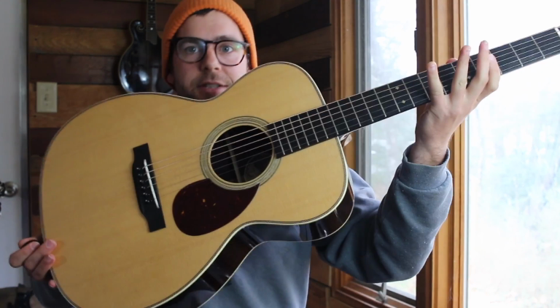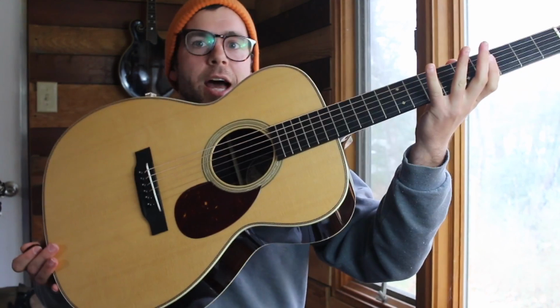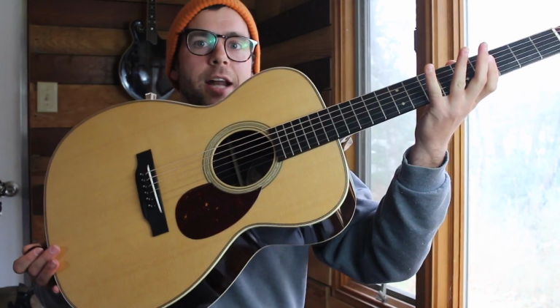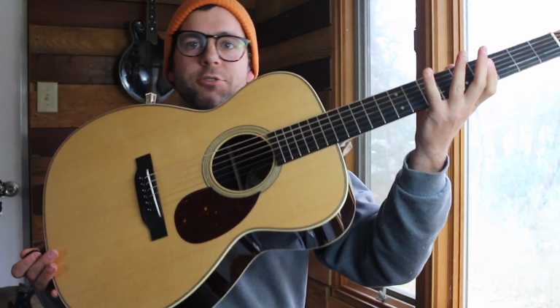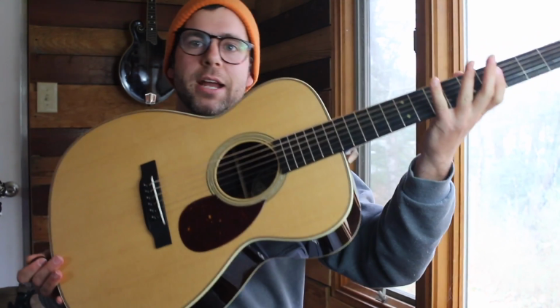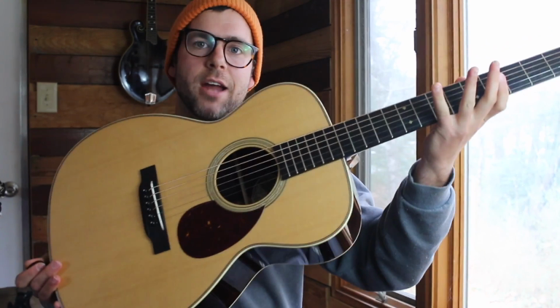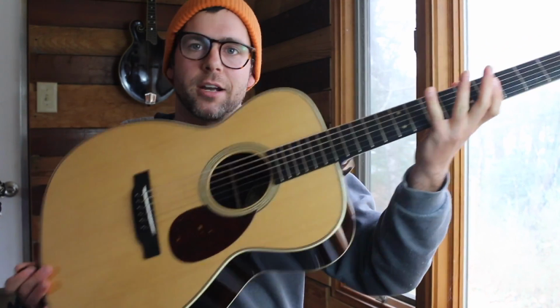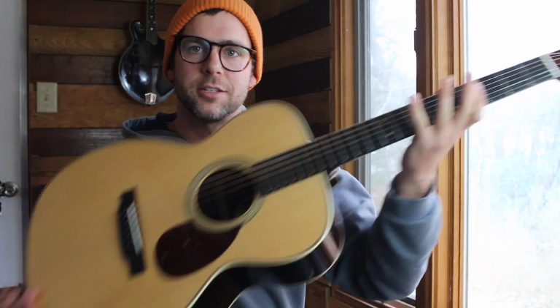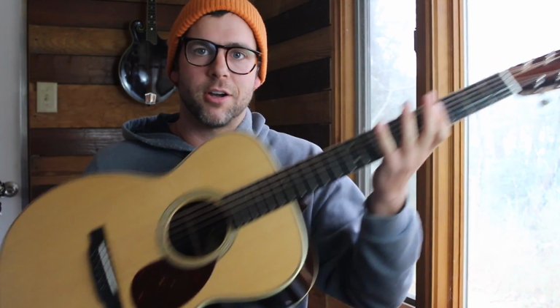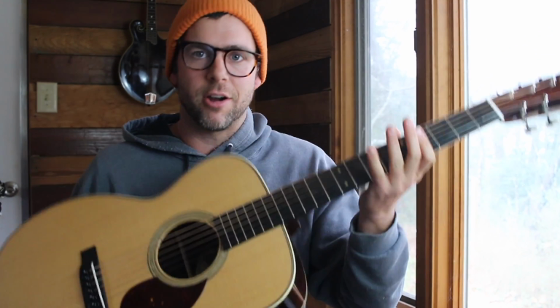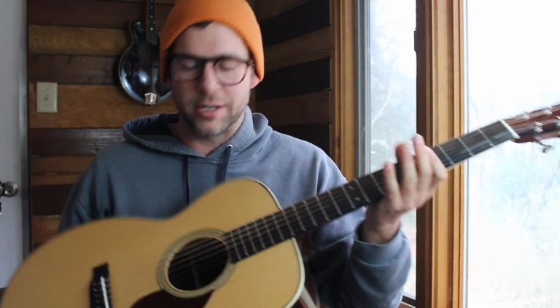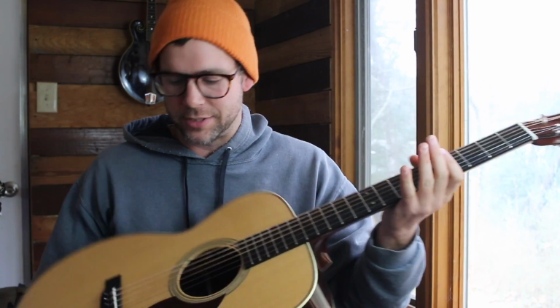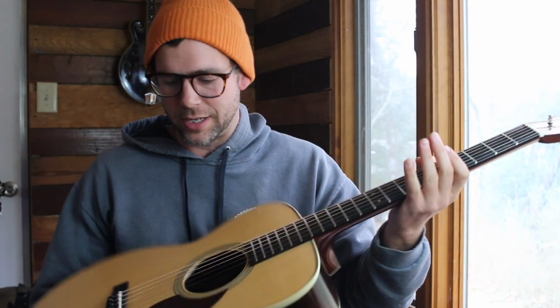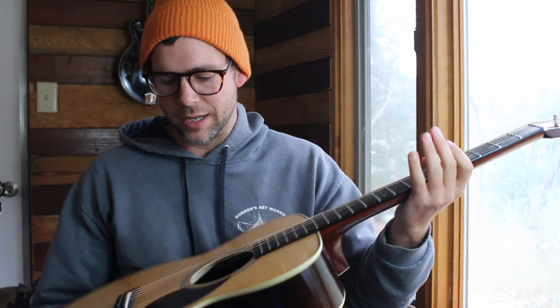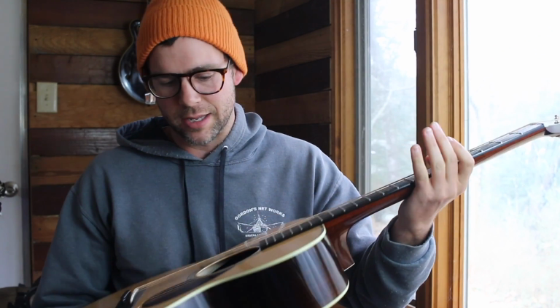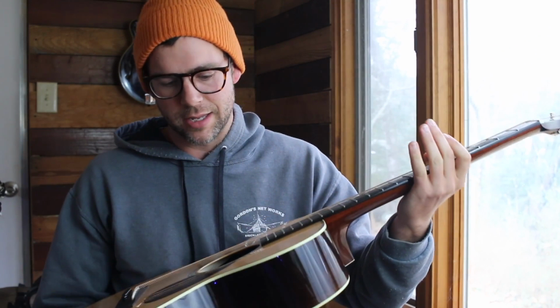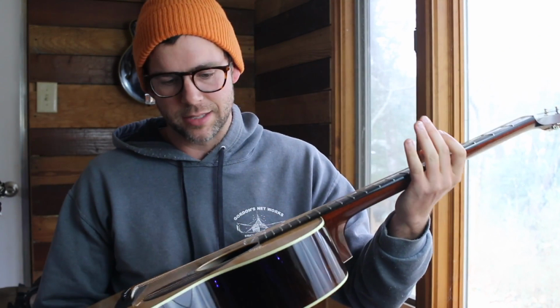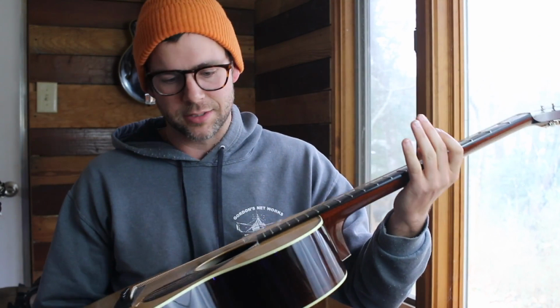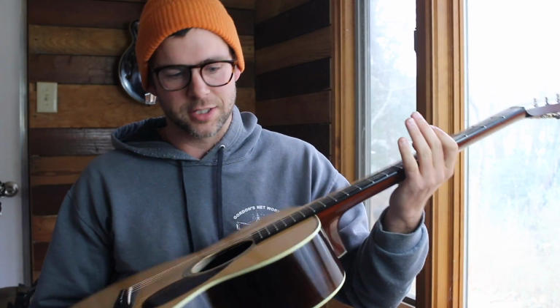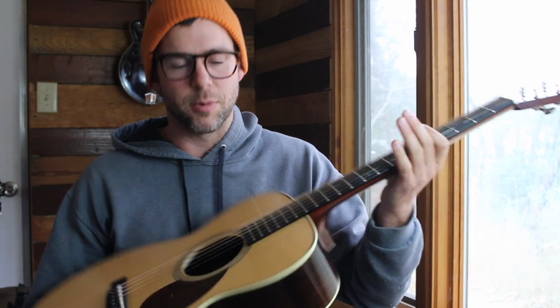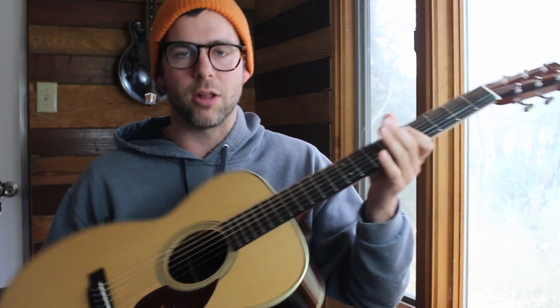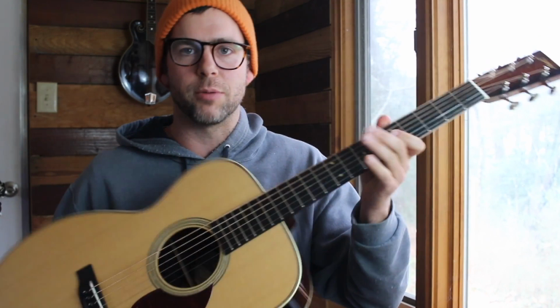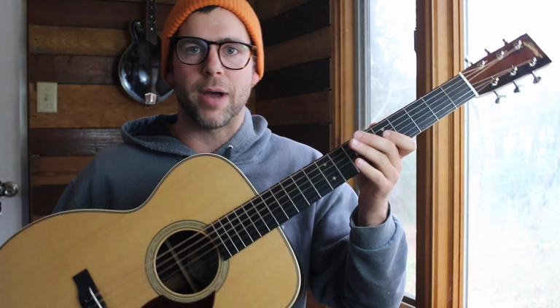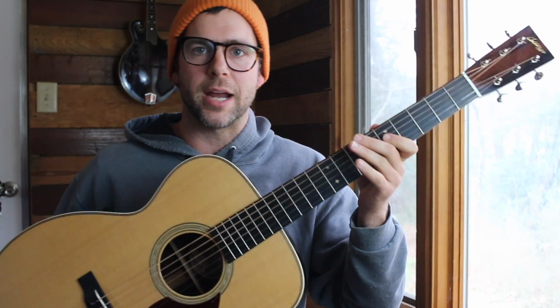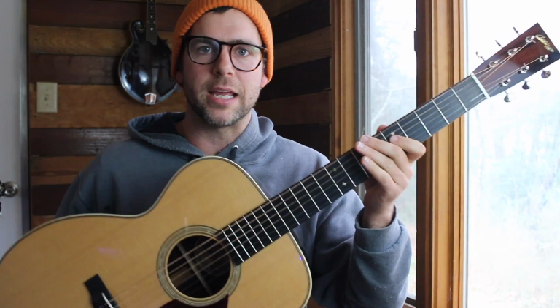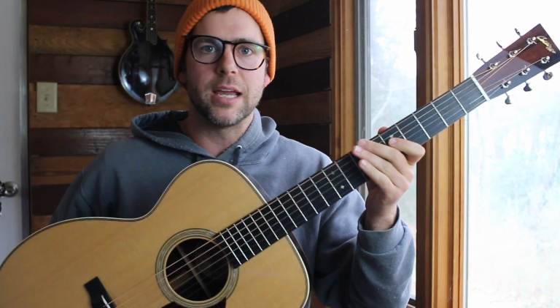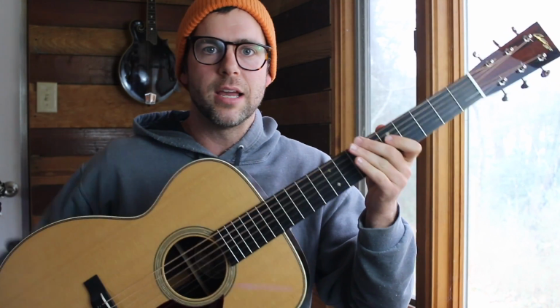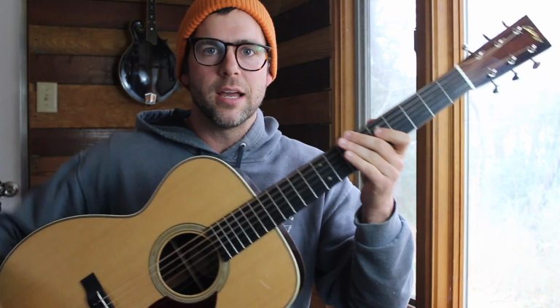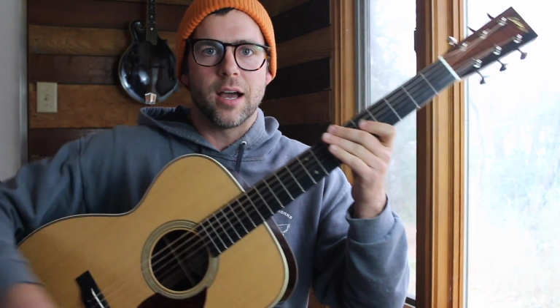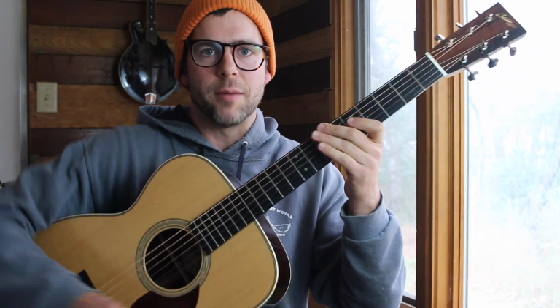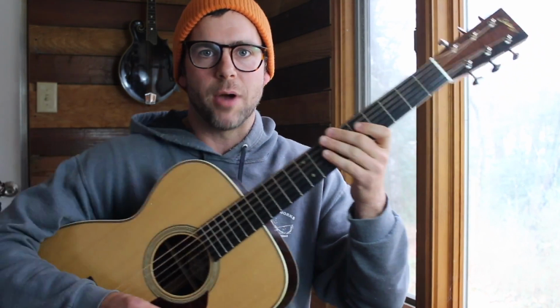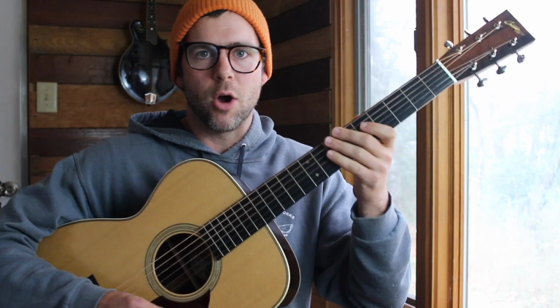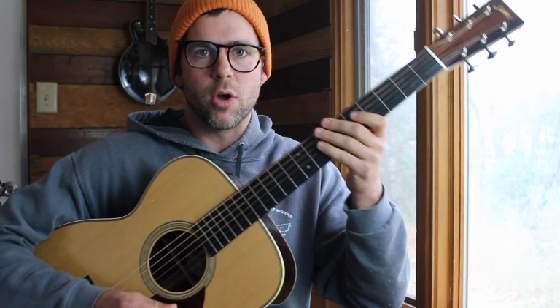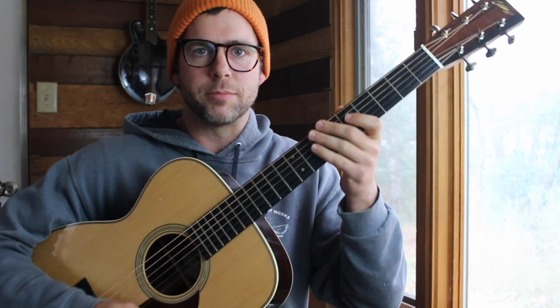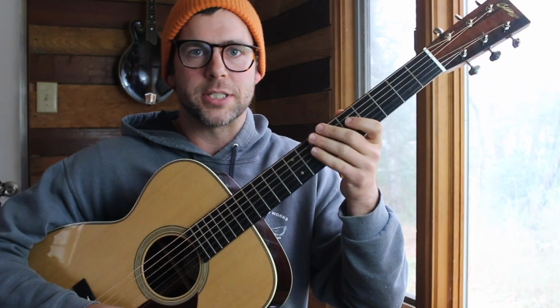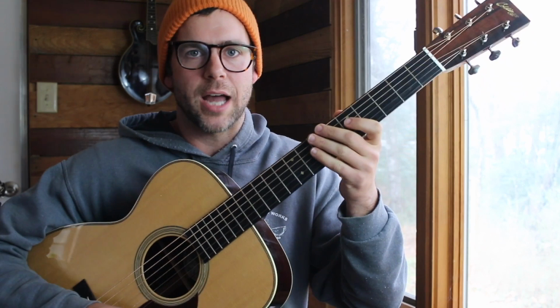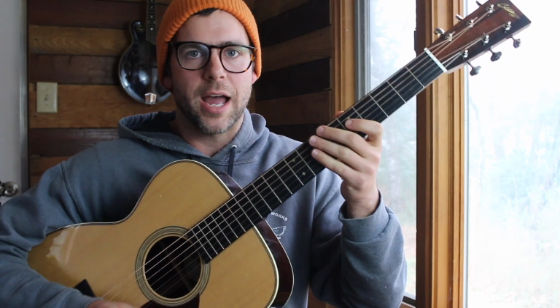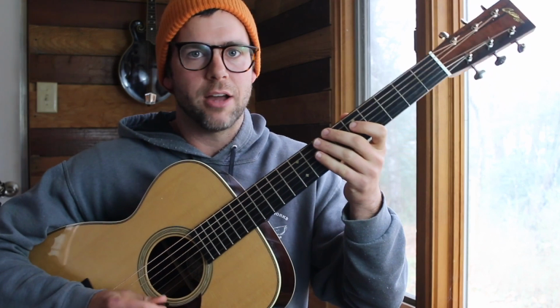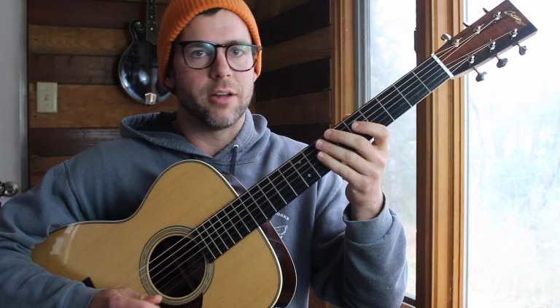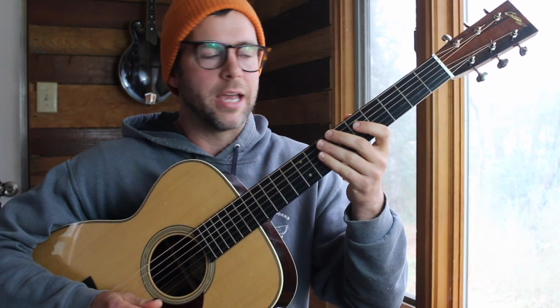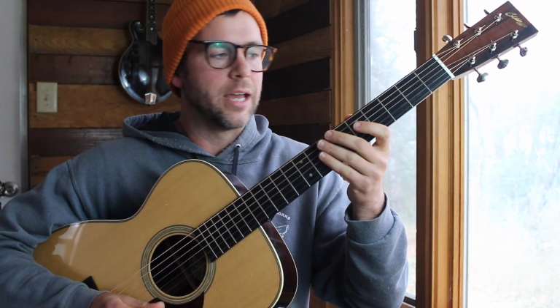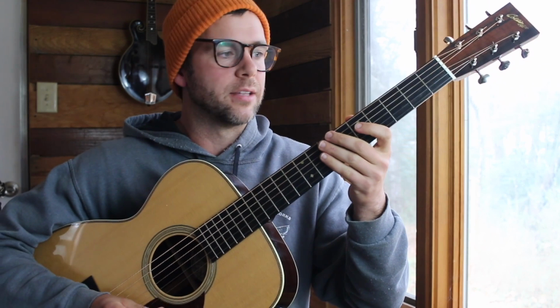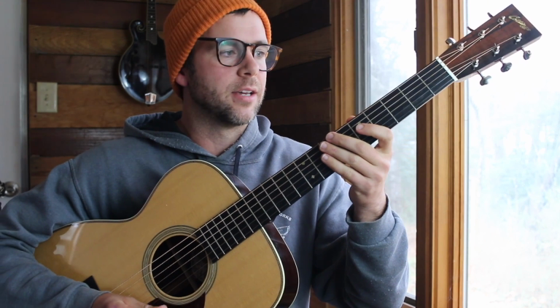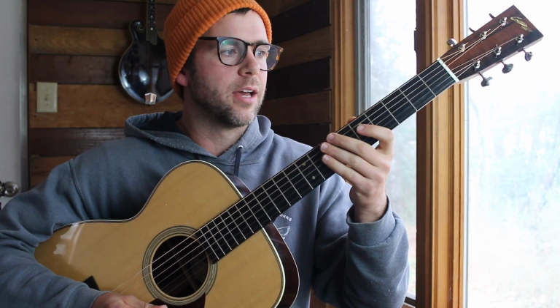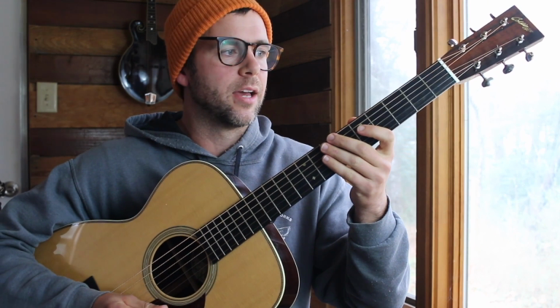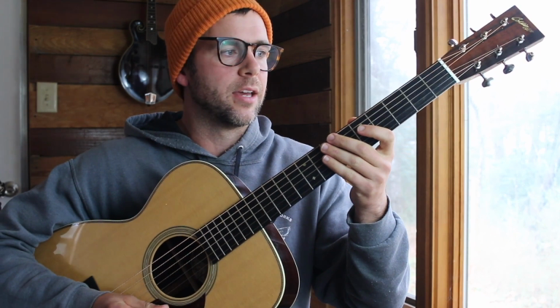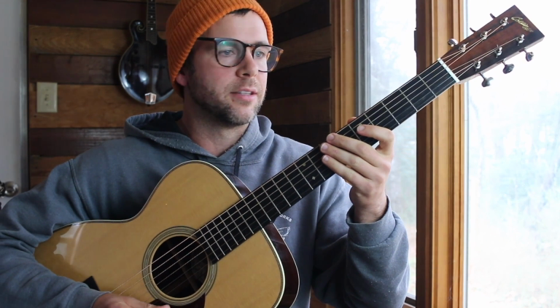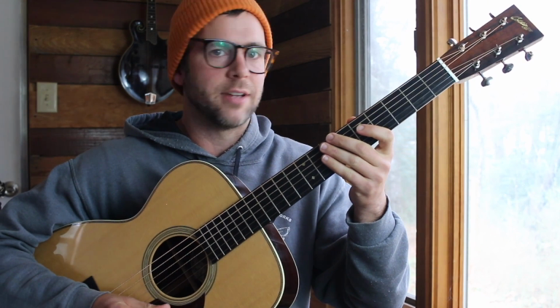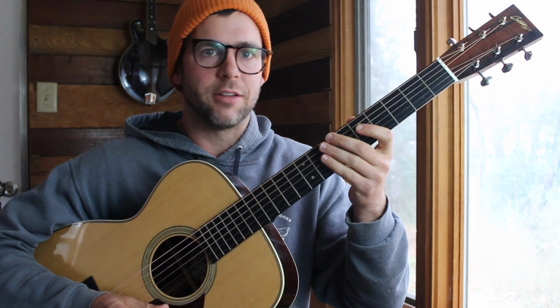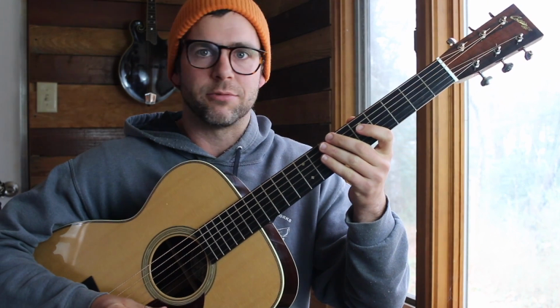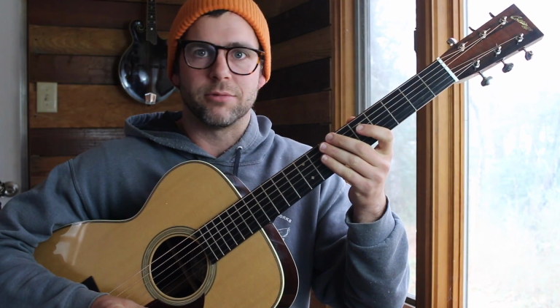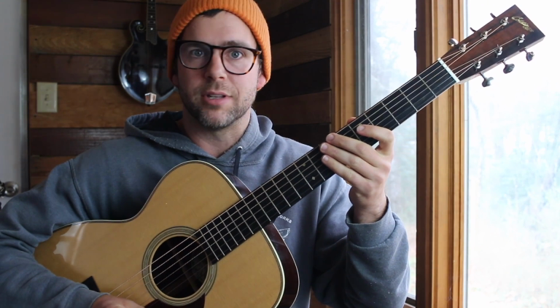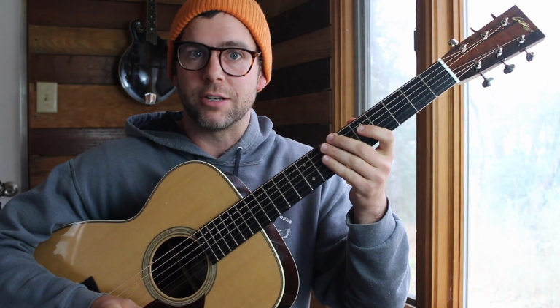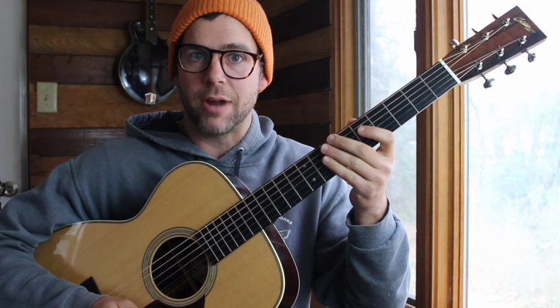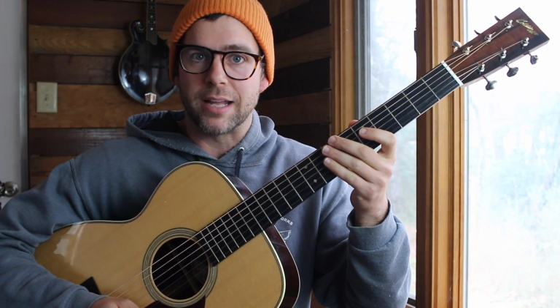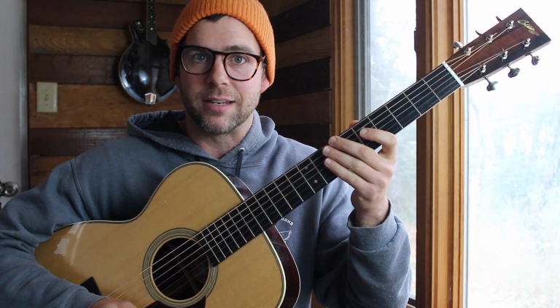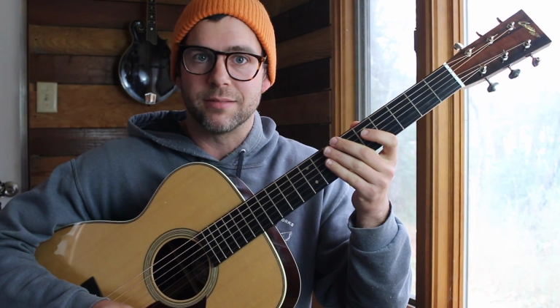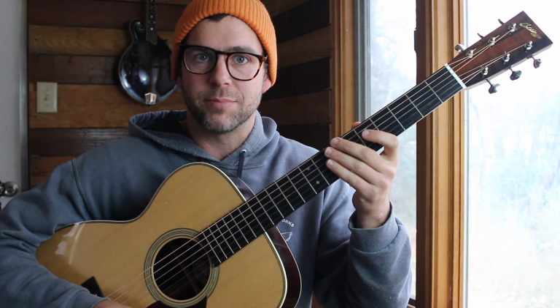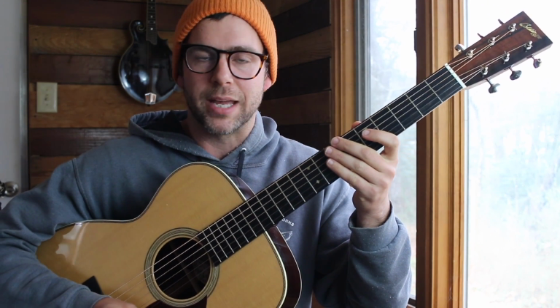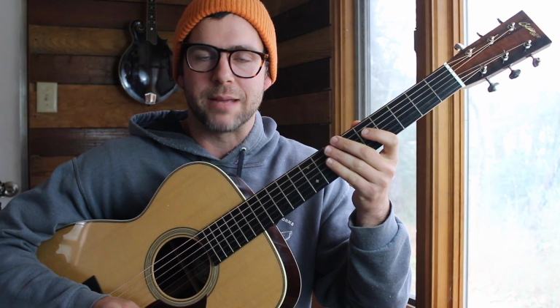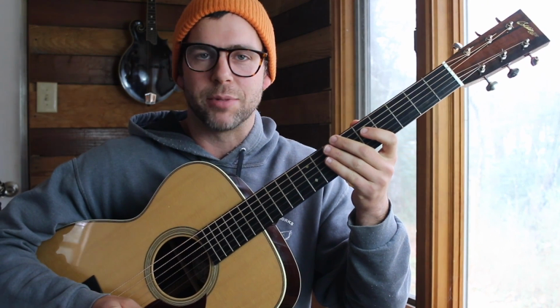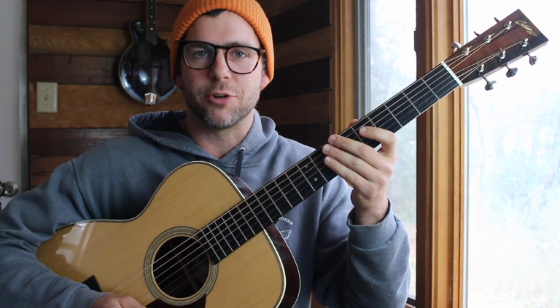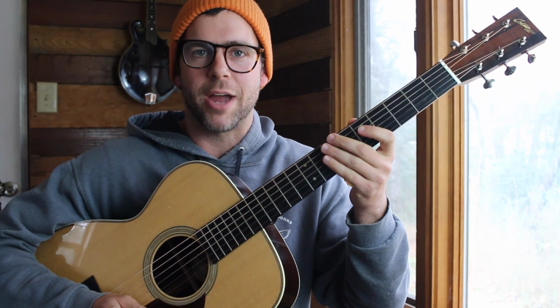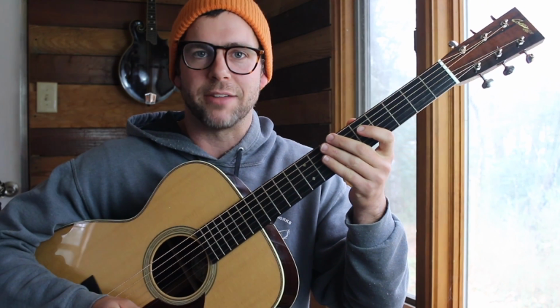It's not a Dreadnought guitar, it's a smaller body, OM style, and it sounds really great playing bluegrass.